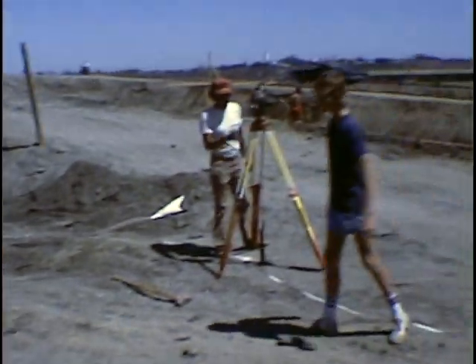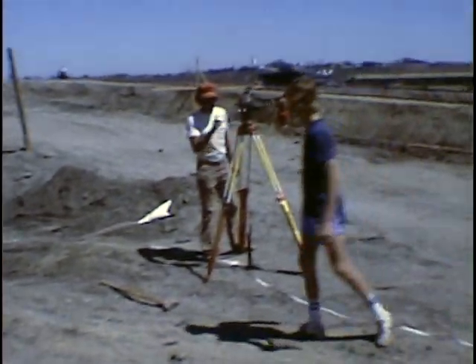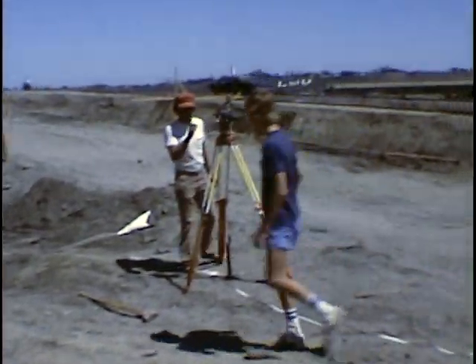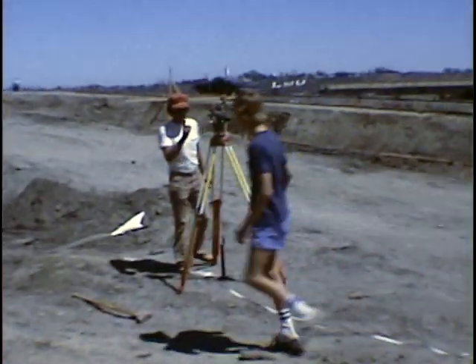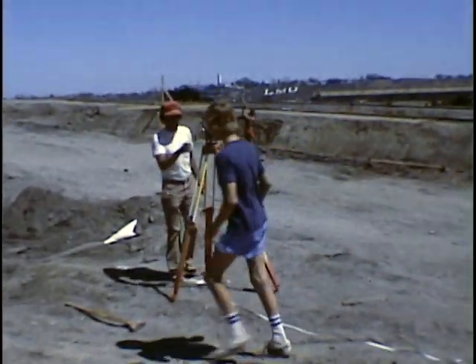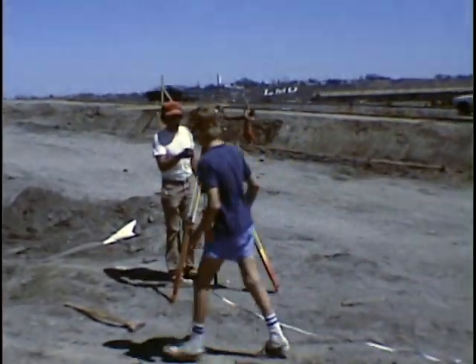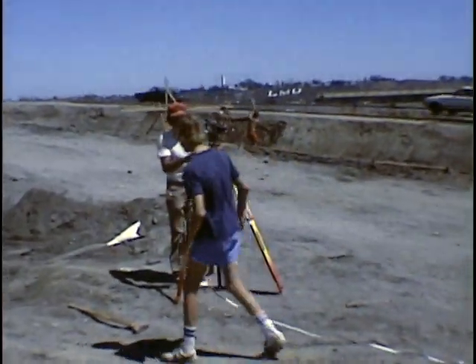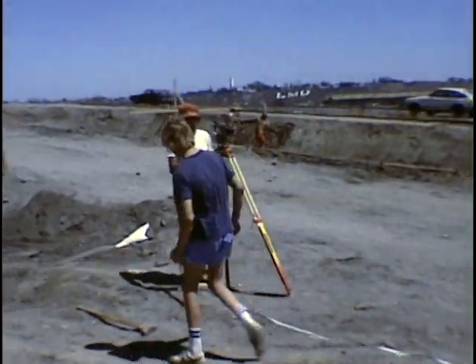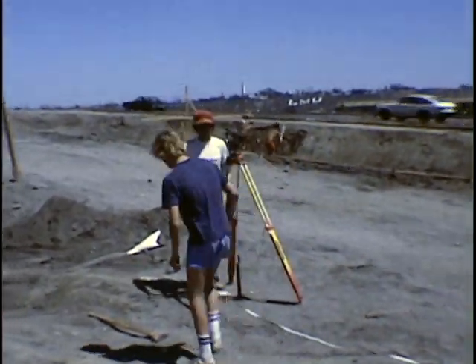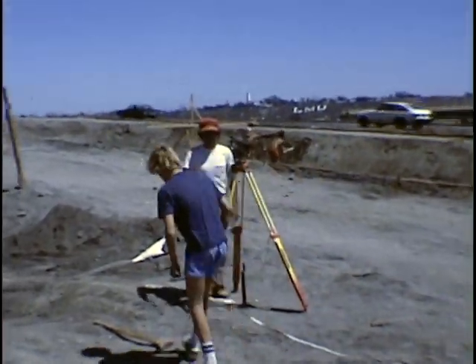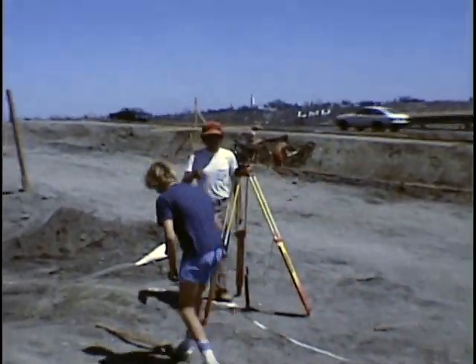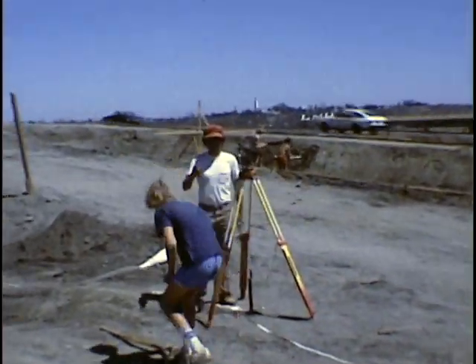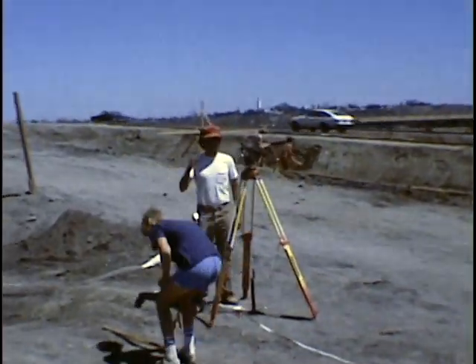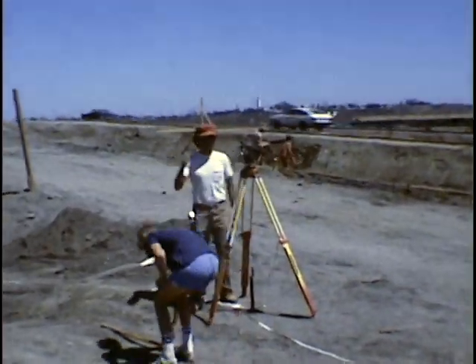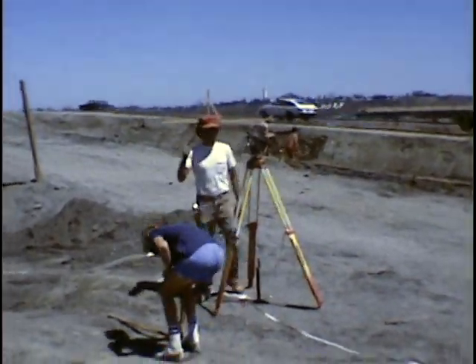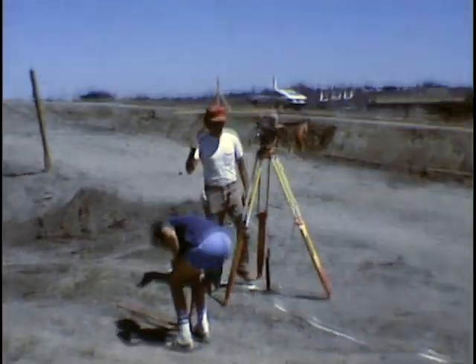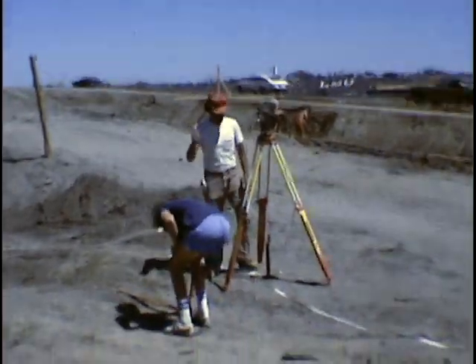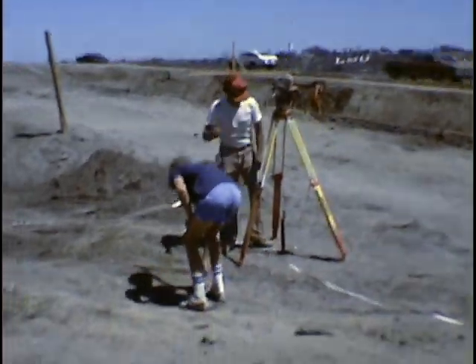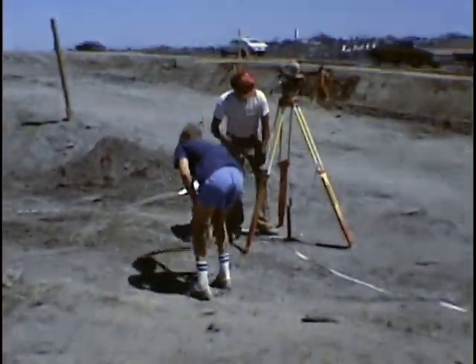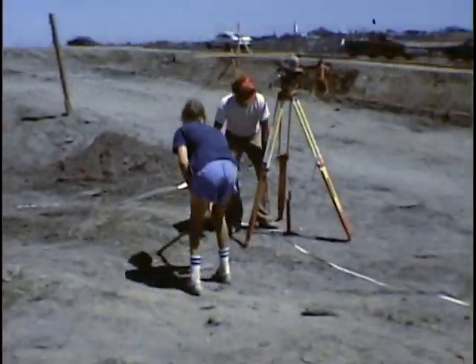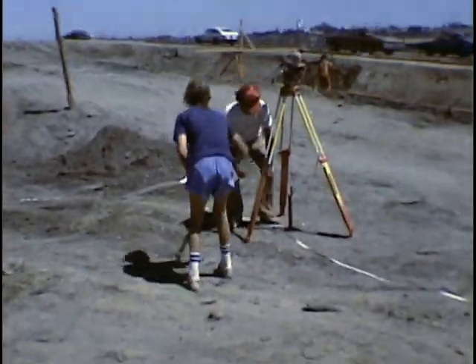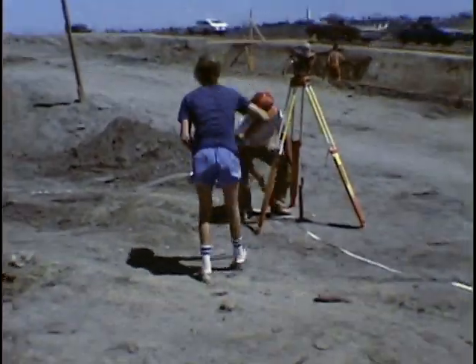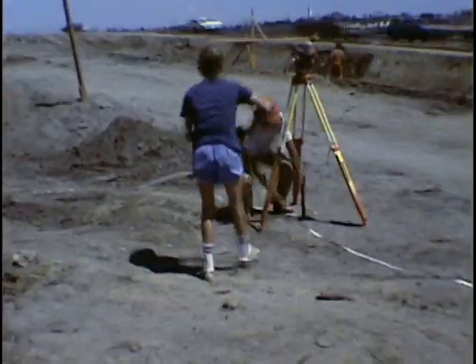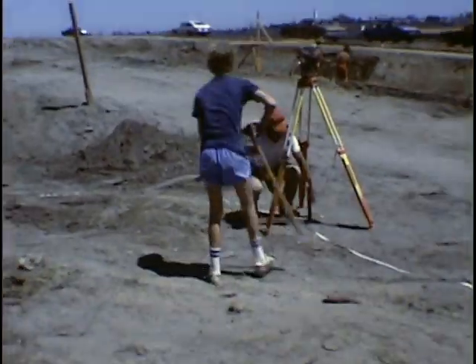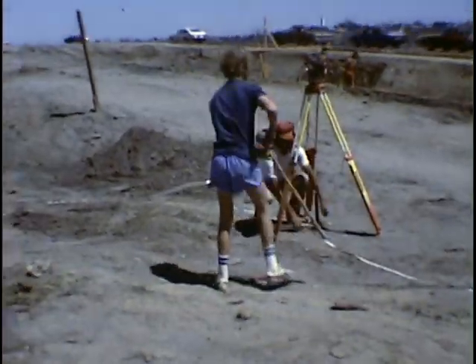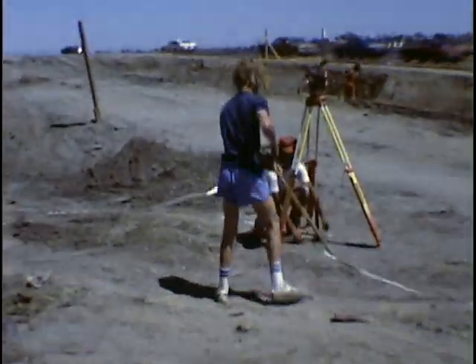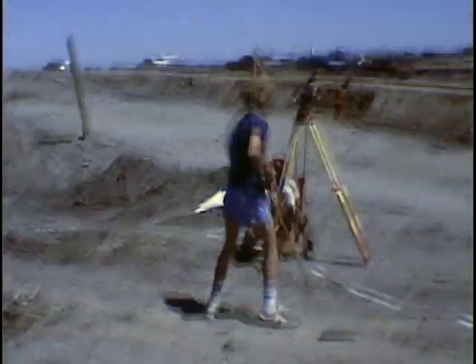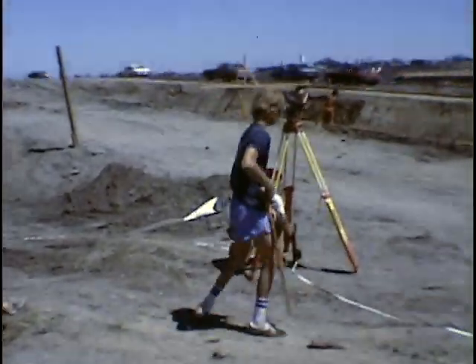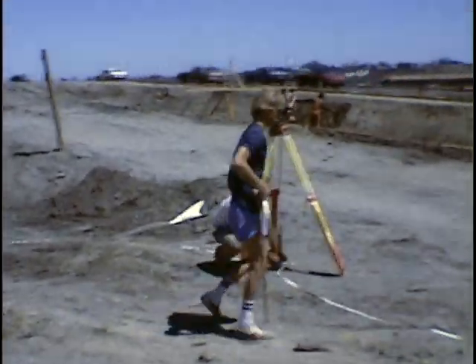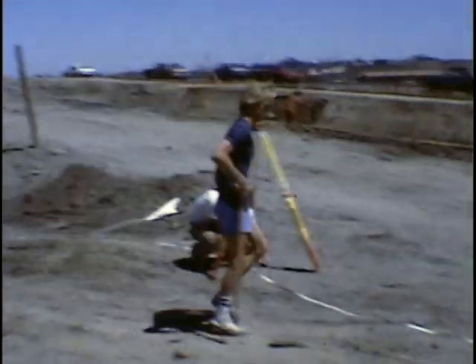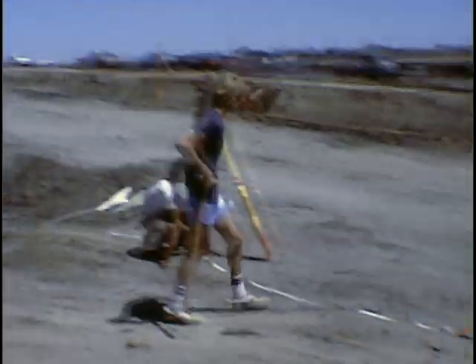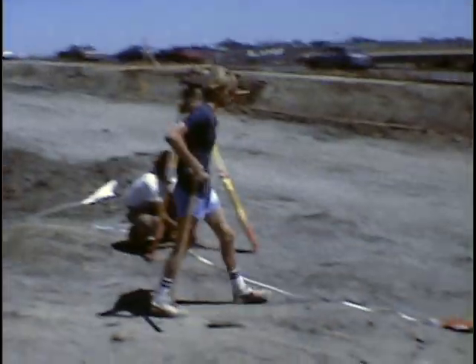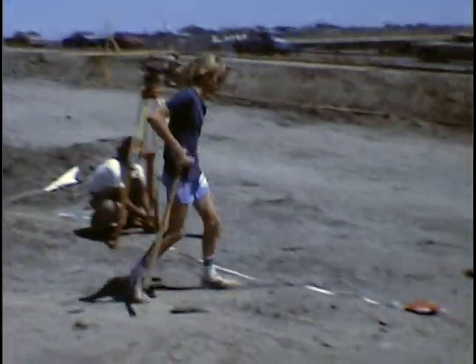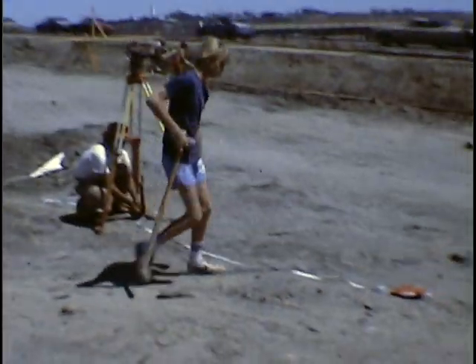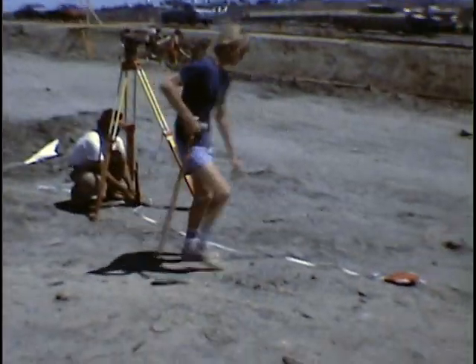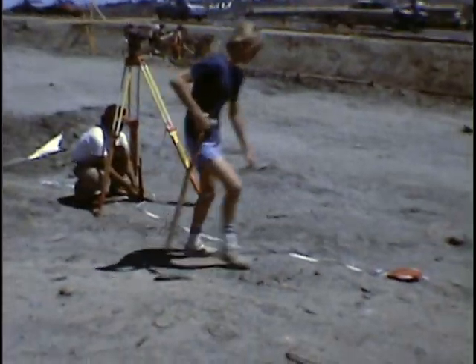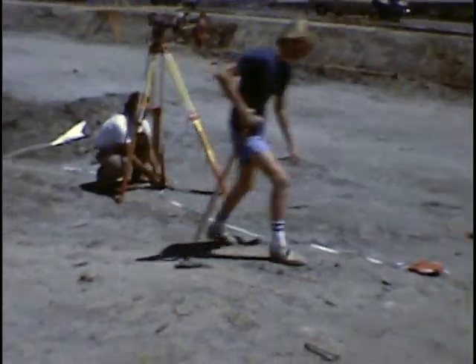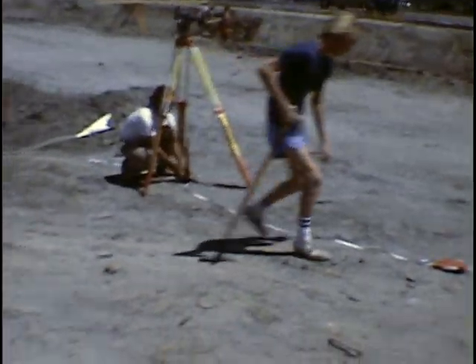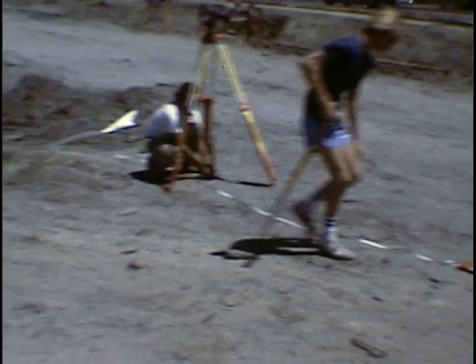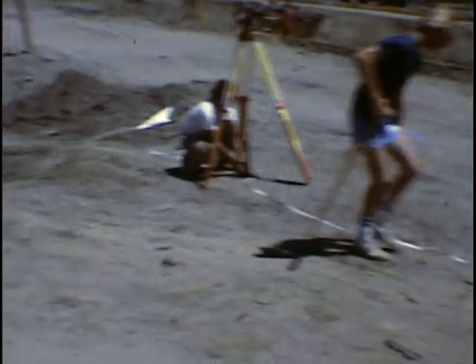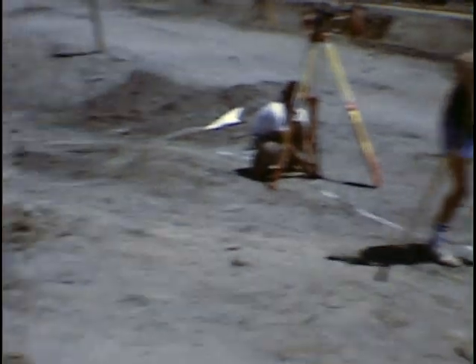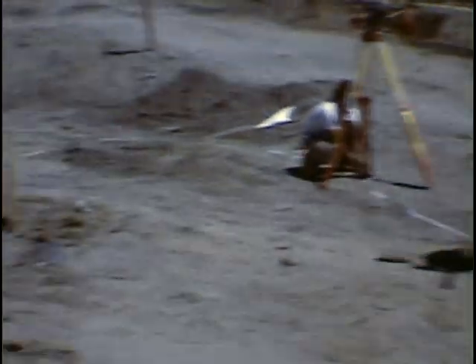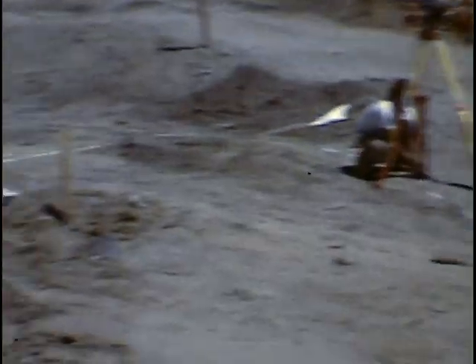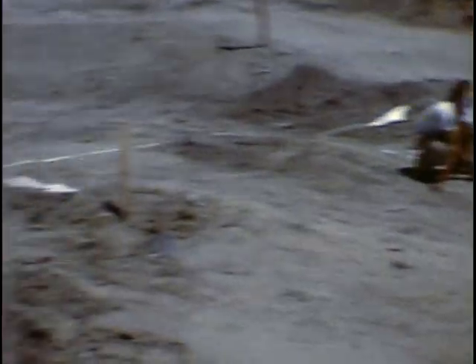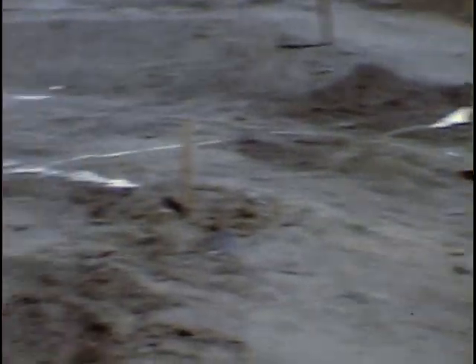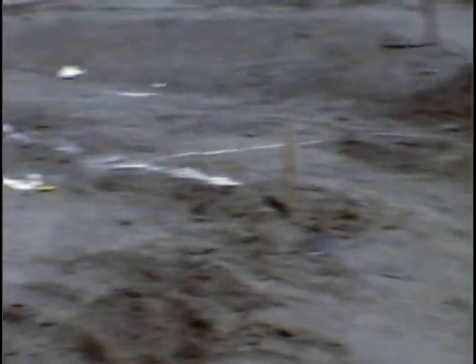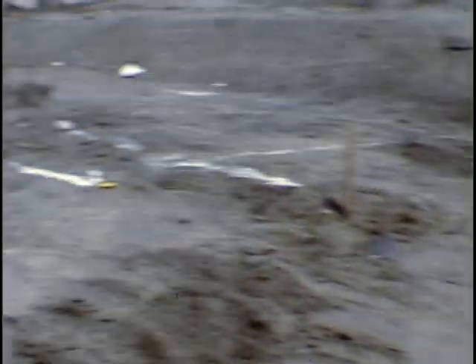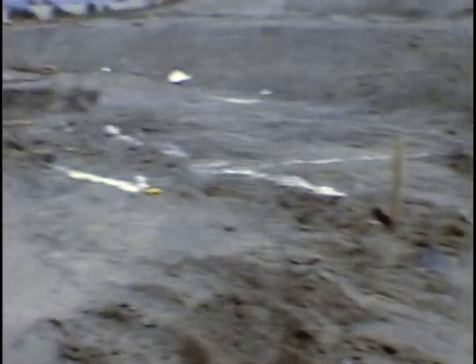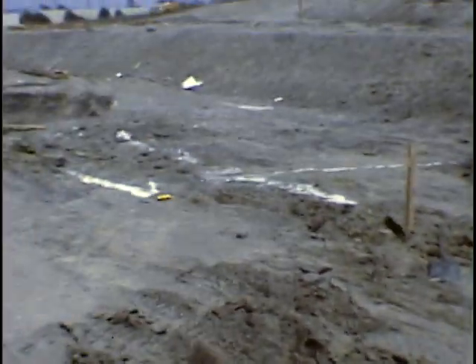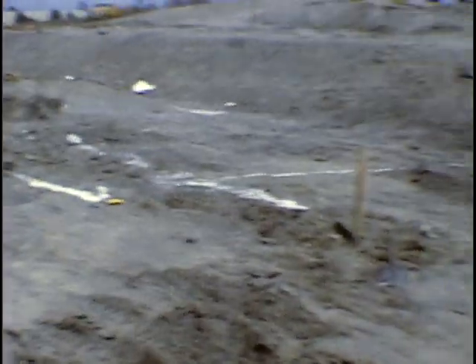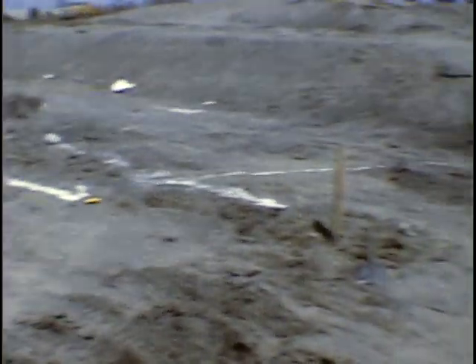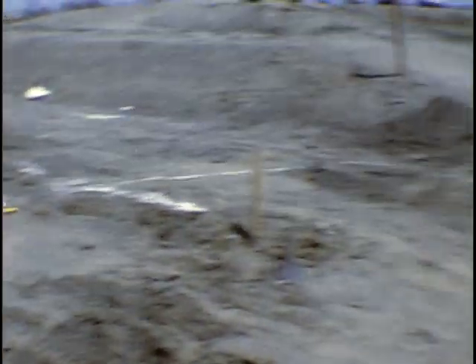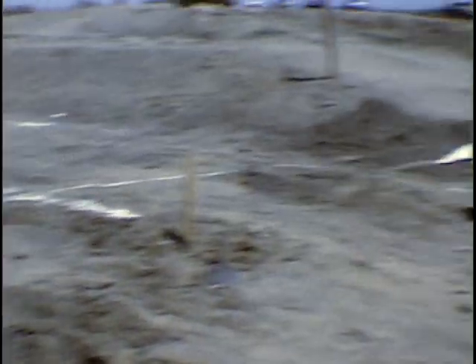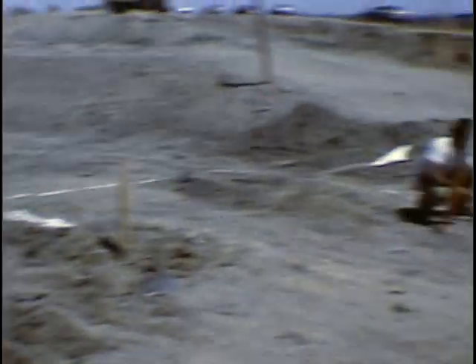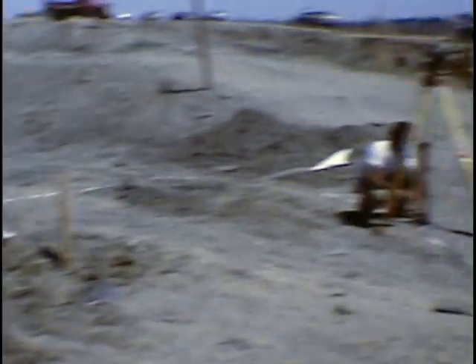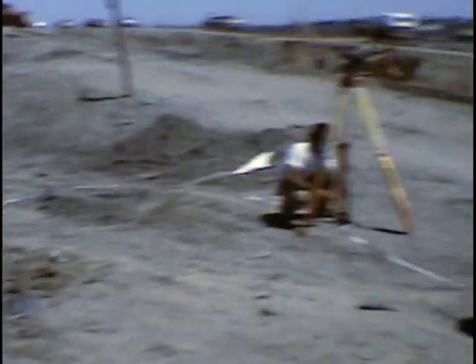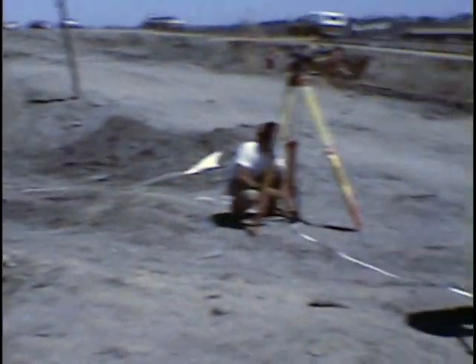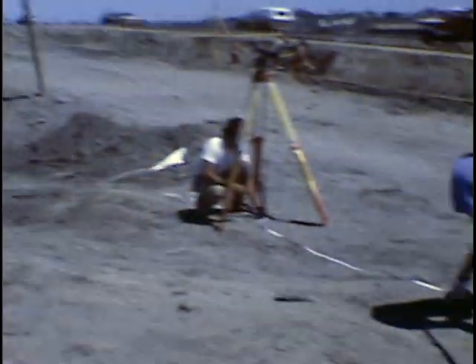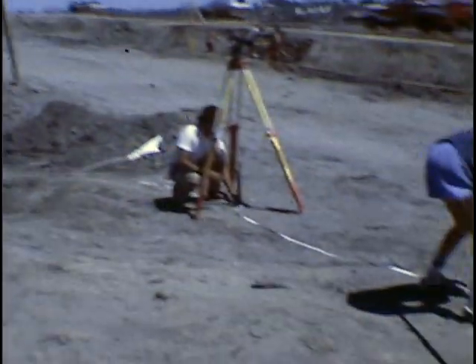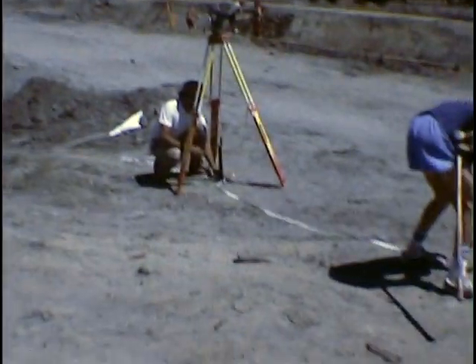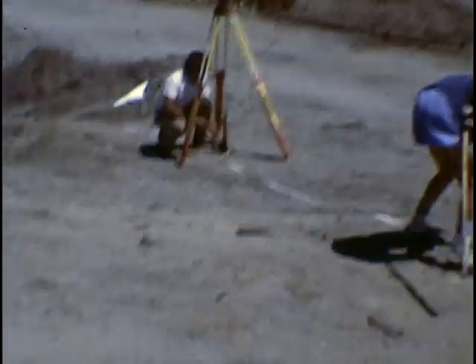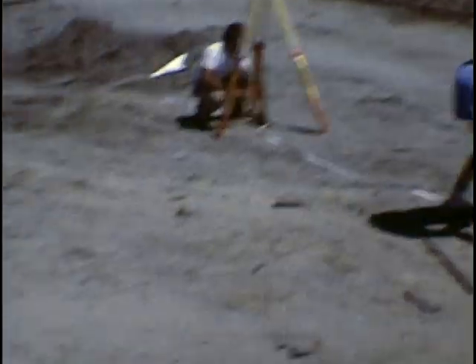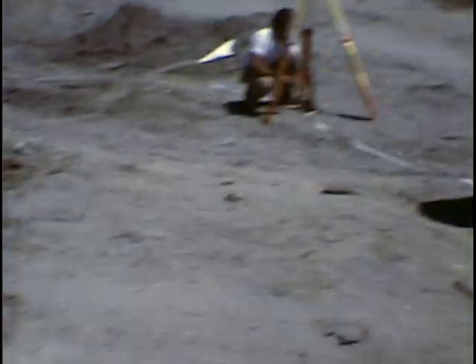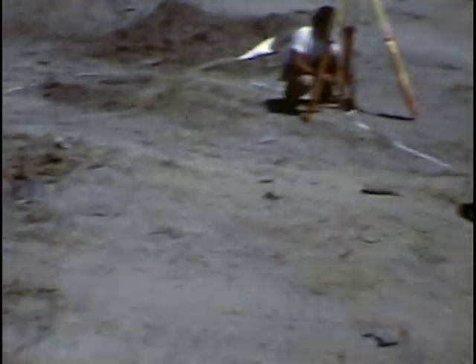Before we do that, we'll take a look at Ray Allen and Jeff Ogden getting ready to lay out a little three-quarter half pipe in this area.